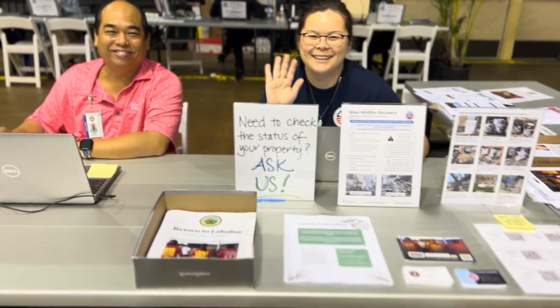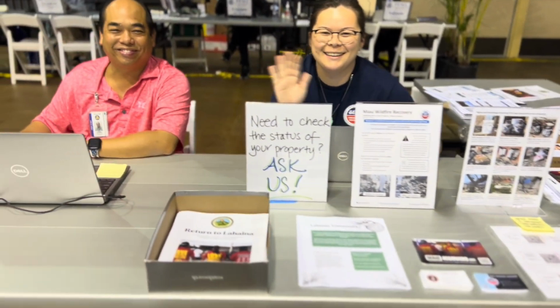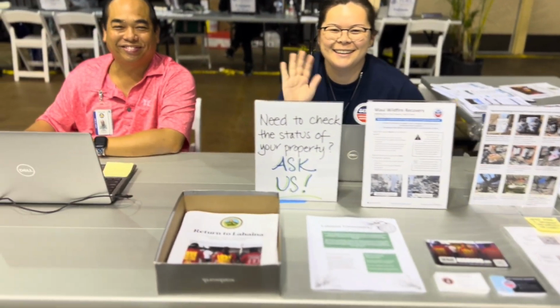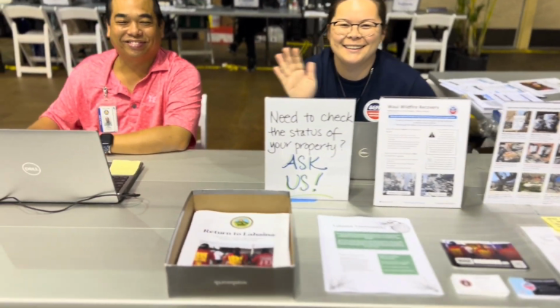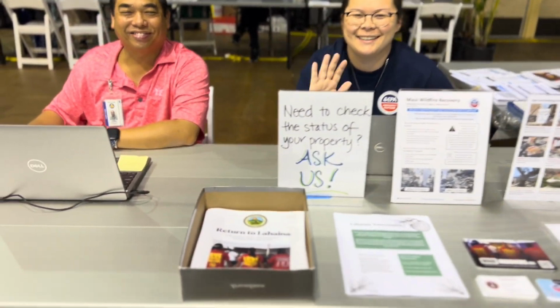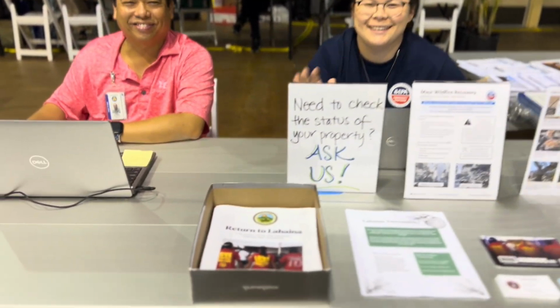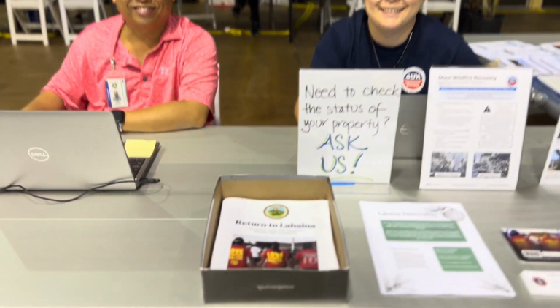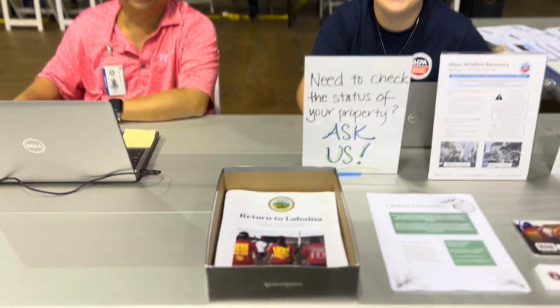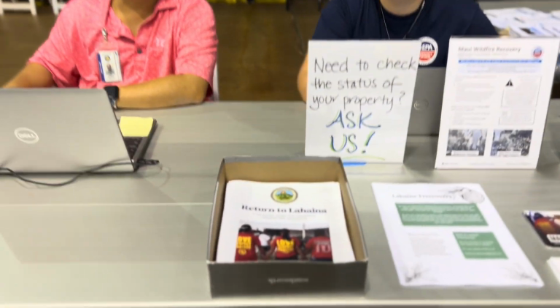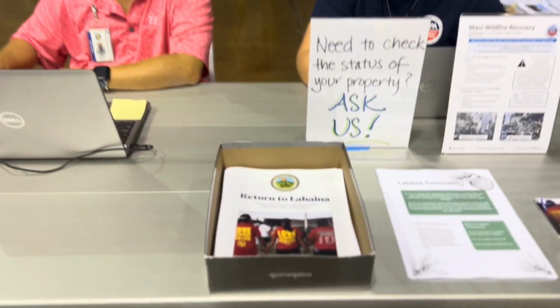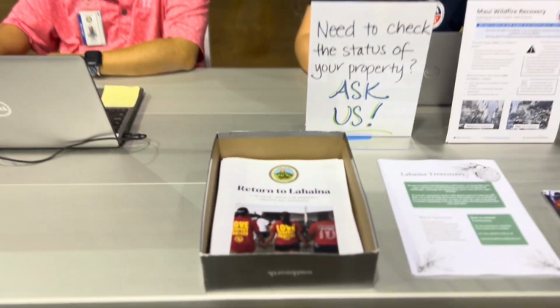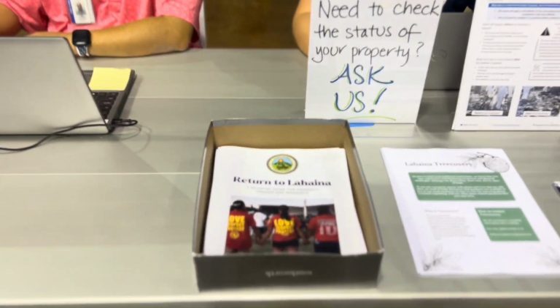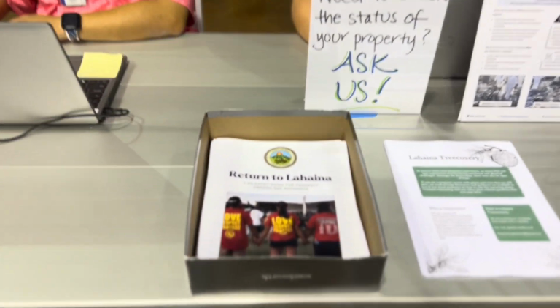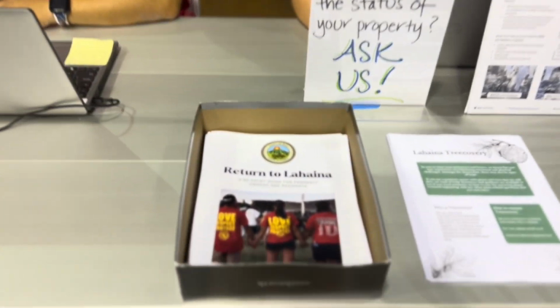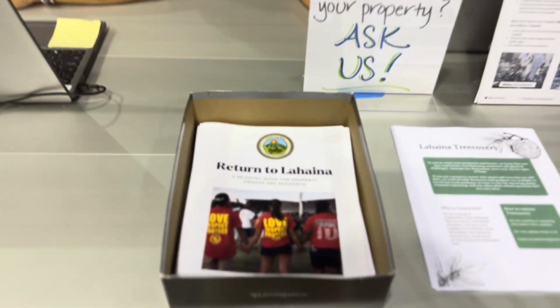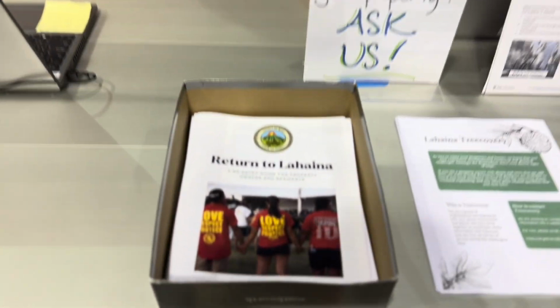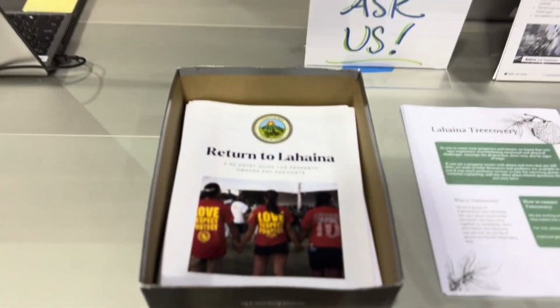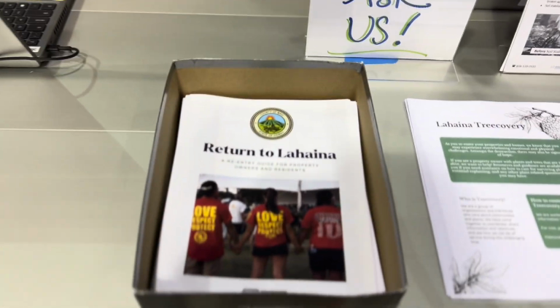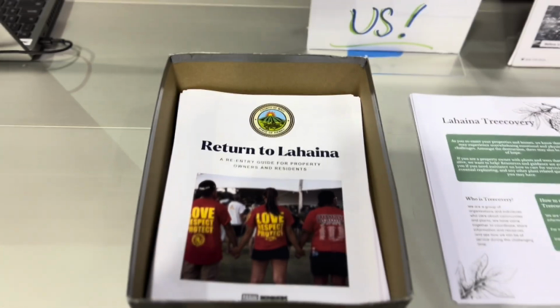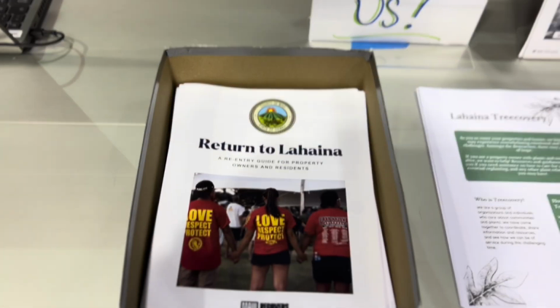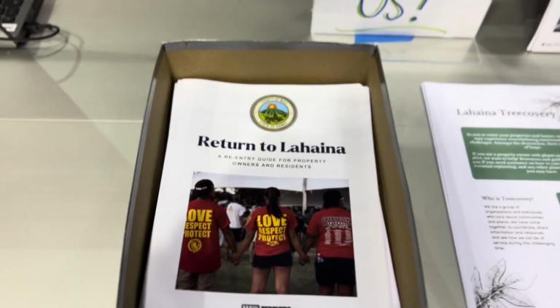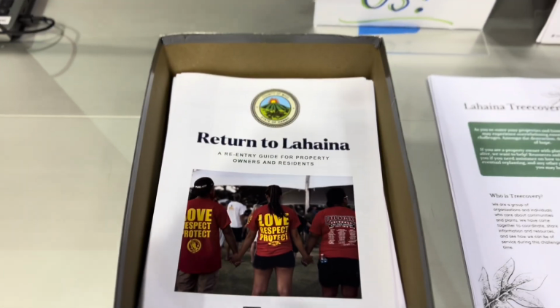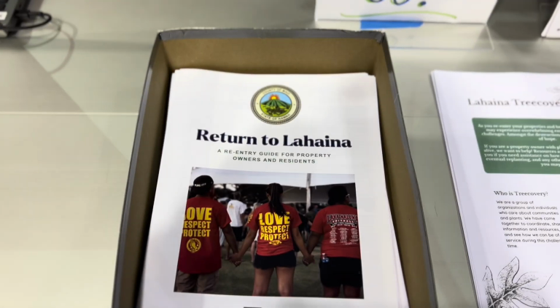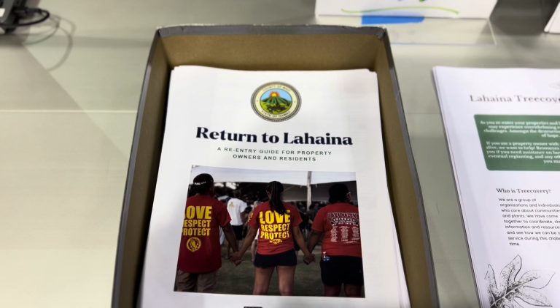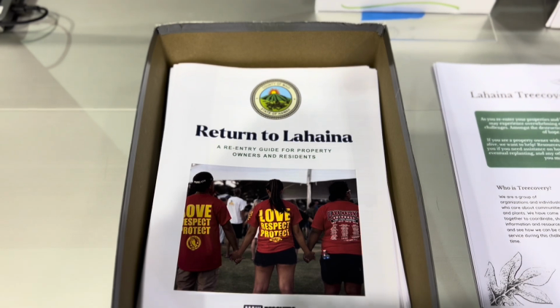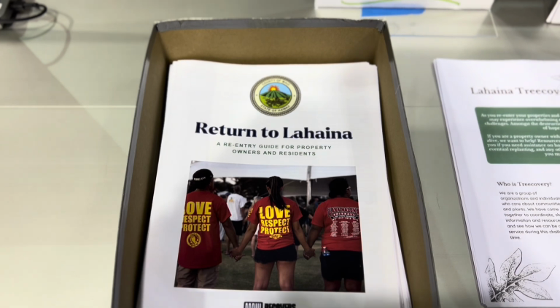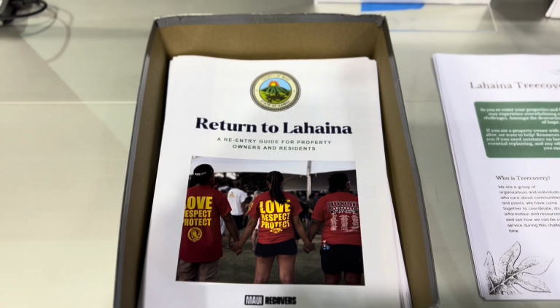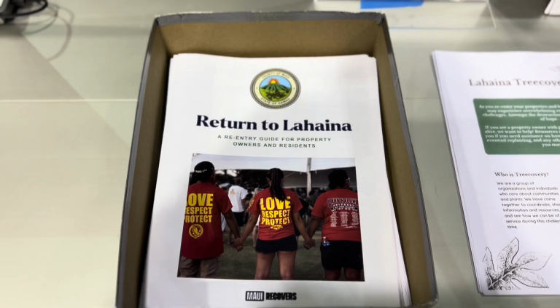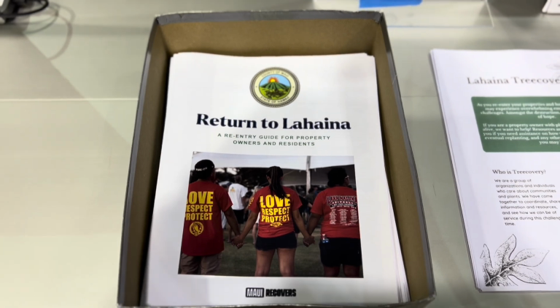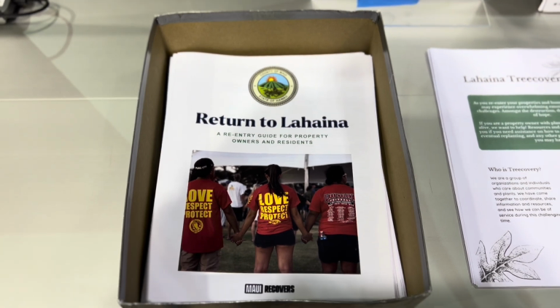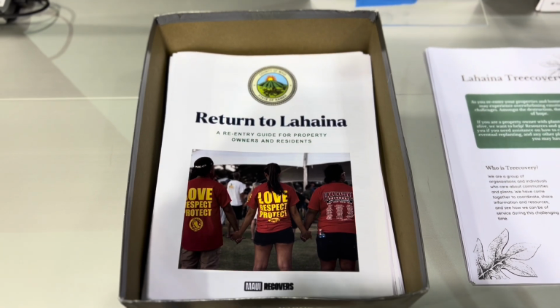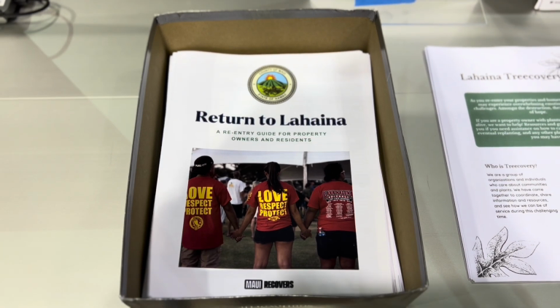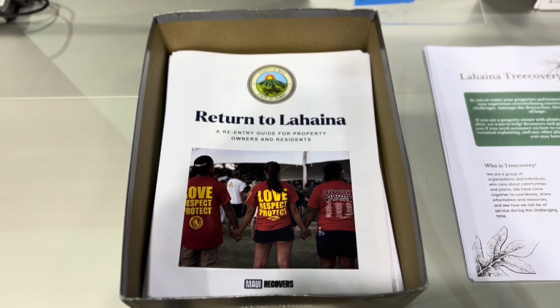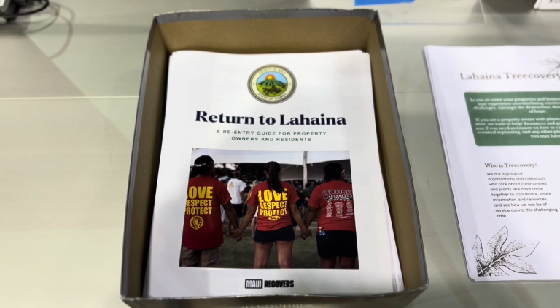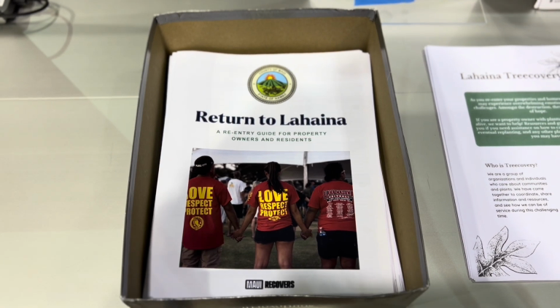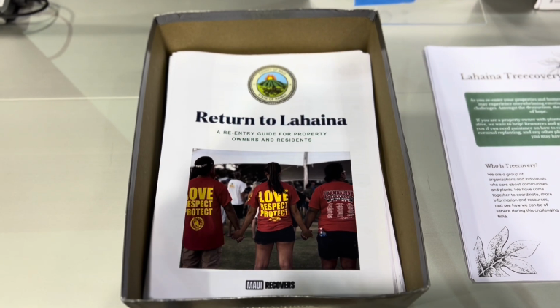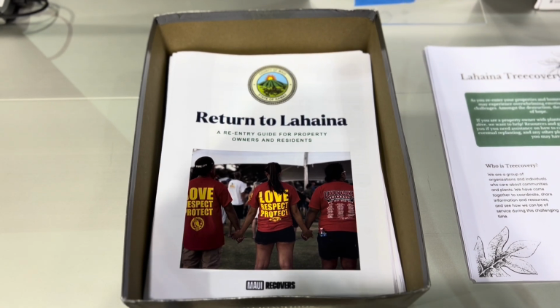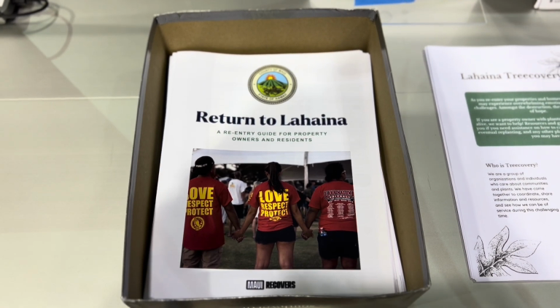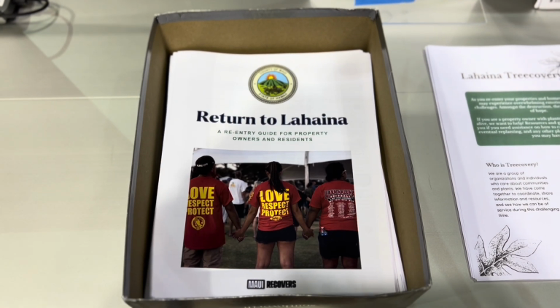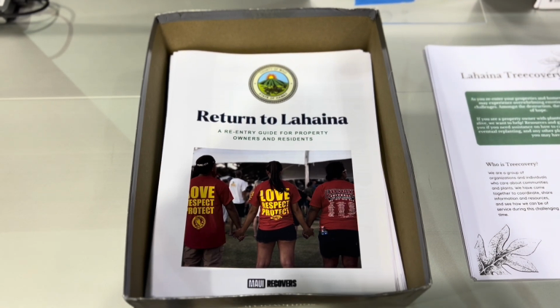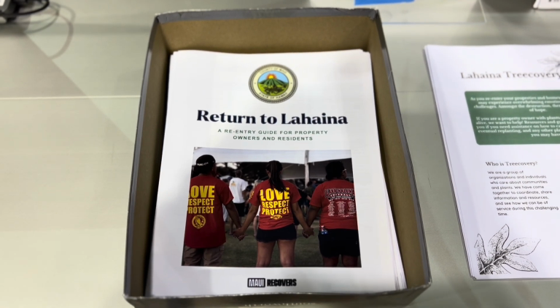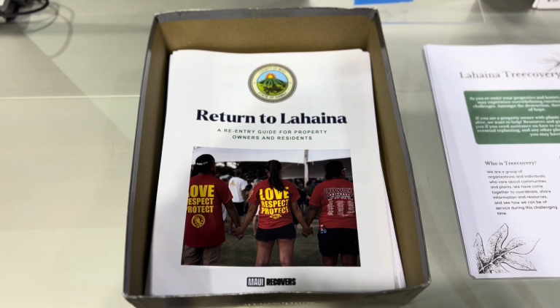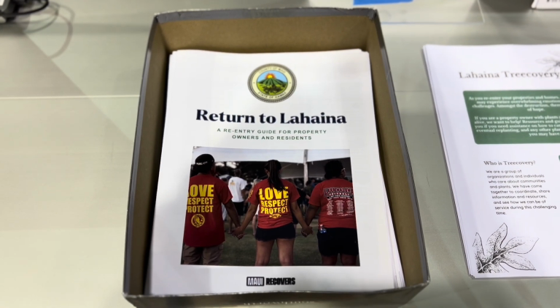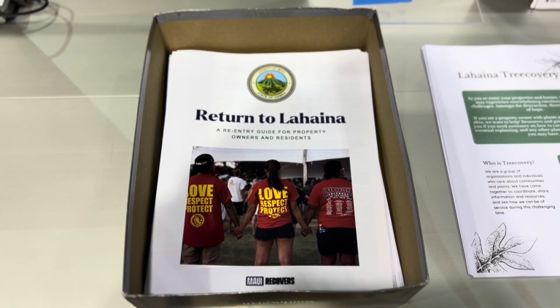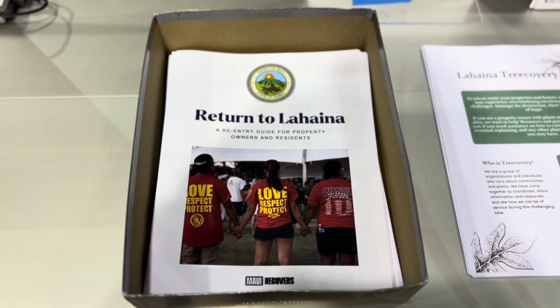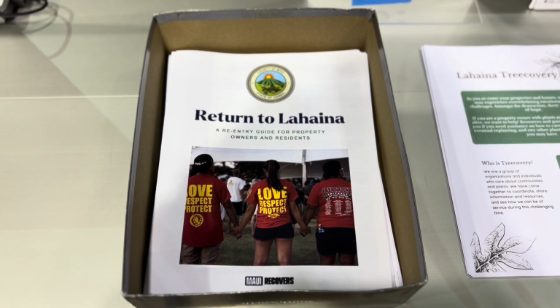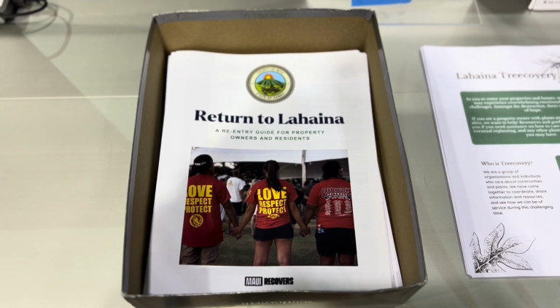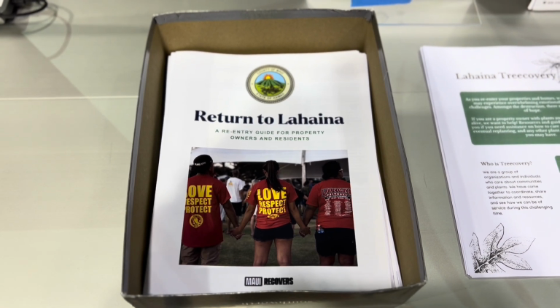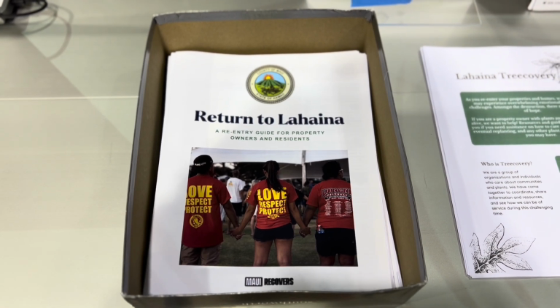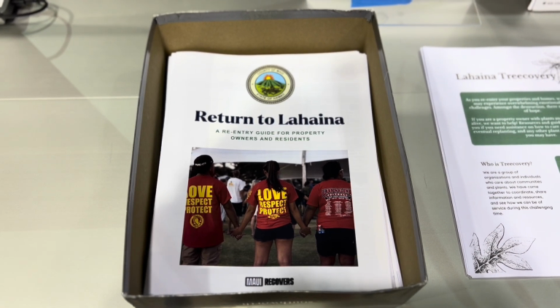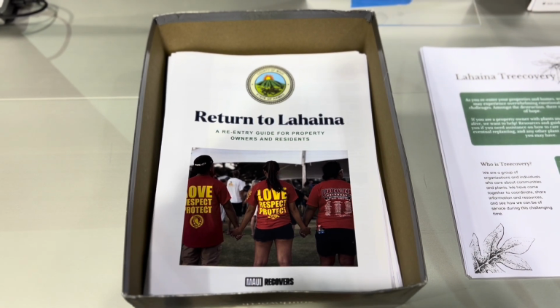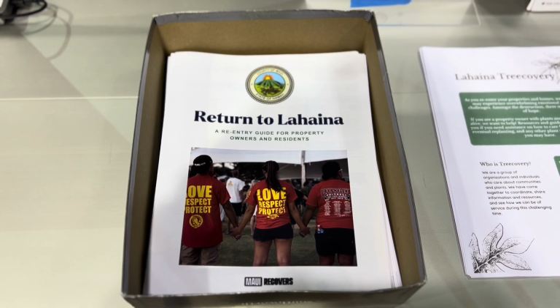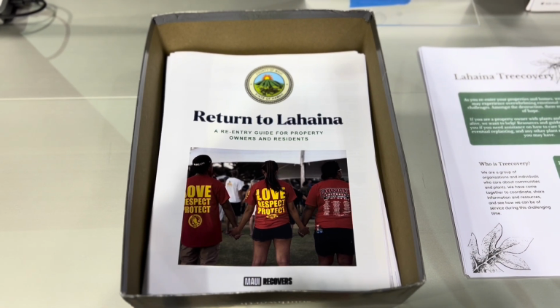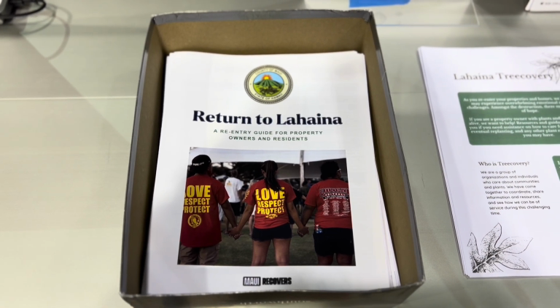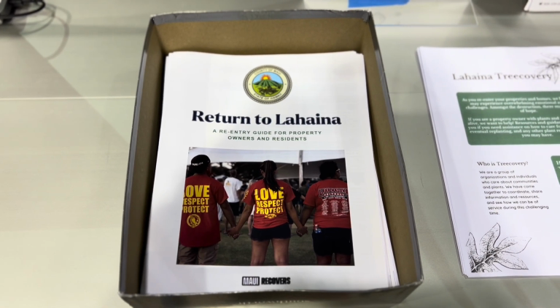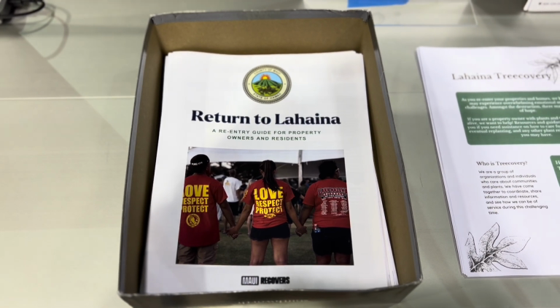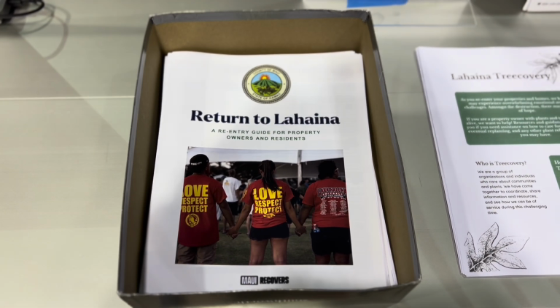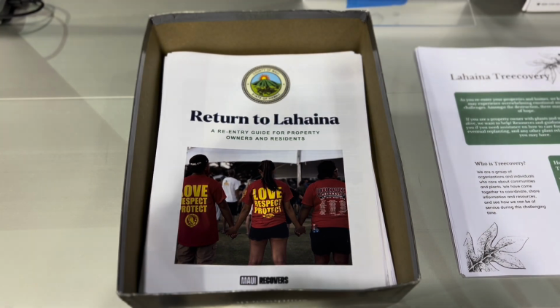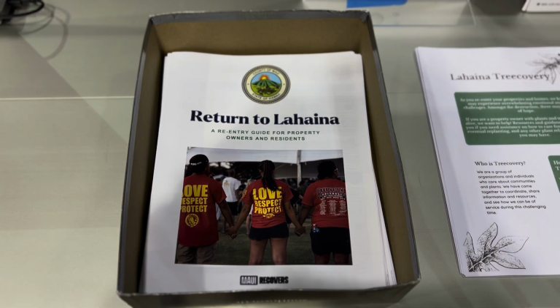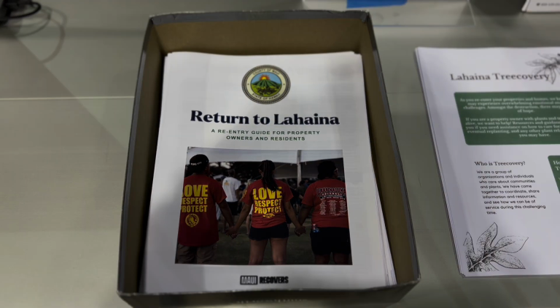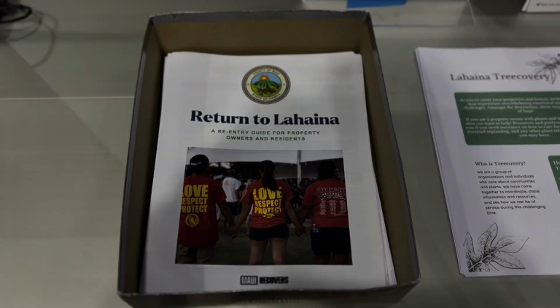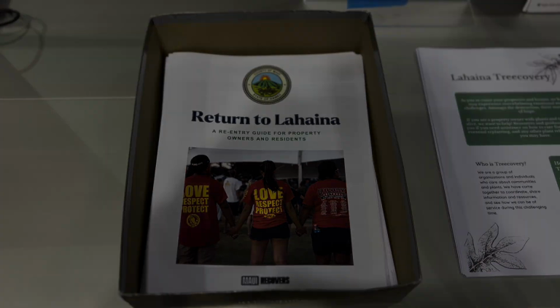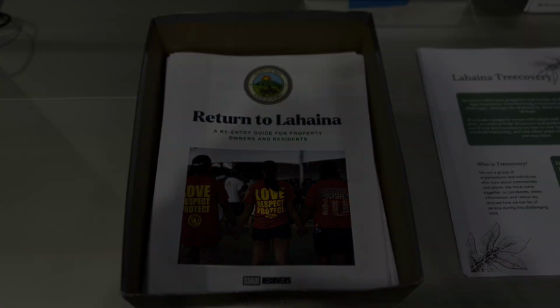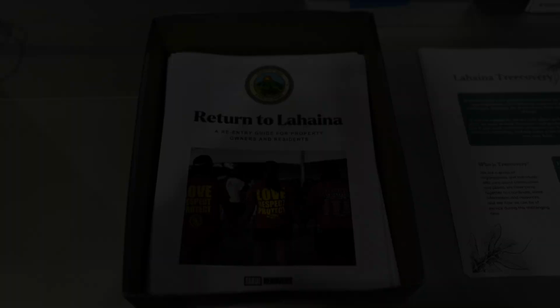EPA is working closely with local cultural monitors to protect cultural and historic artifacts during this process.